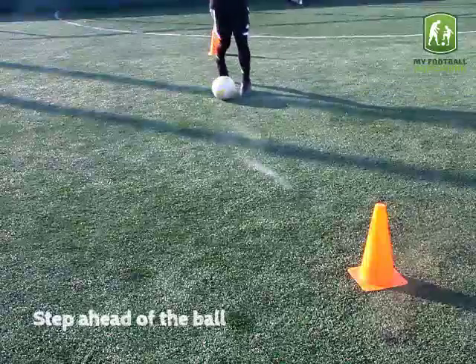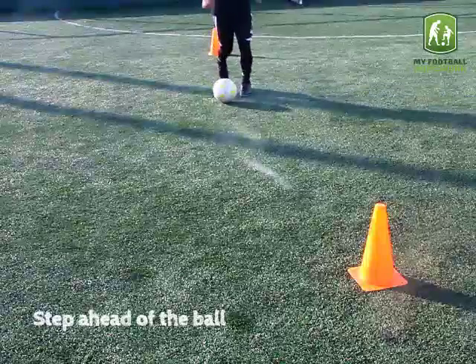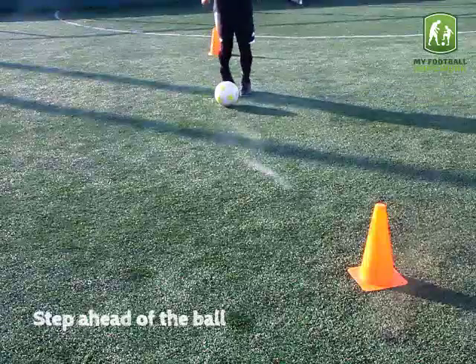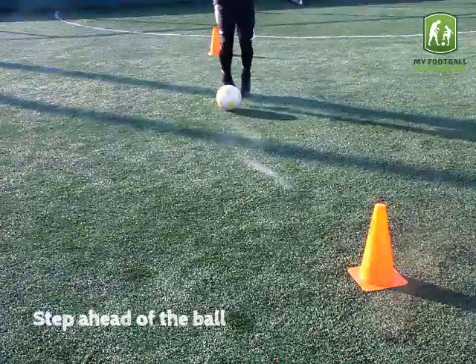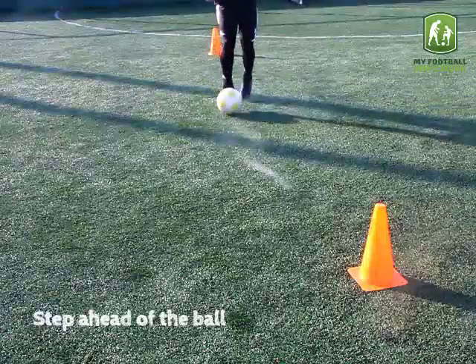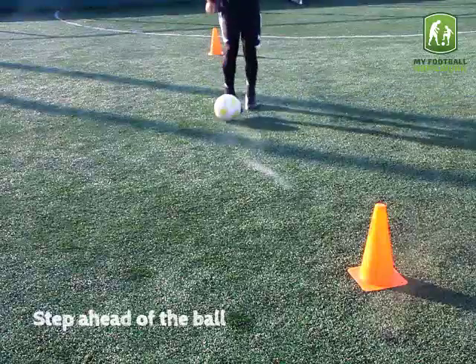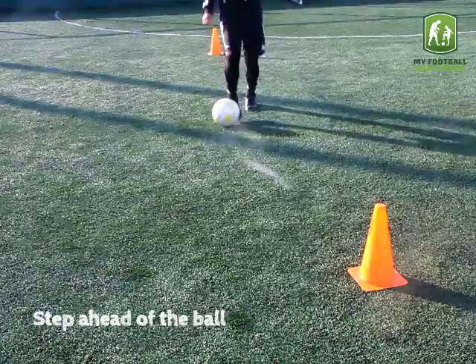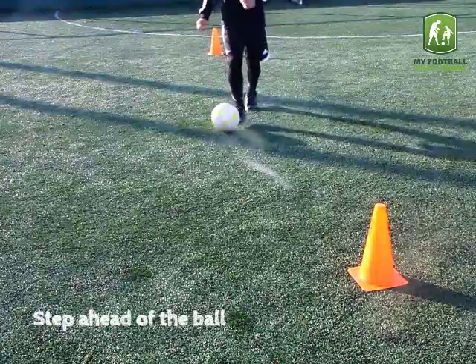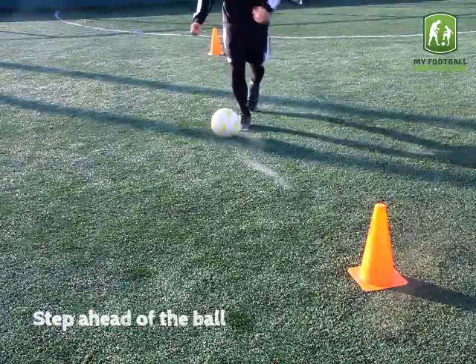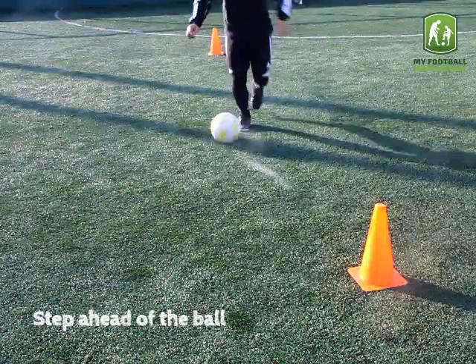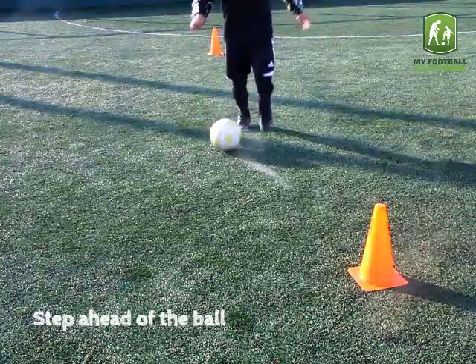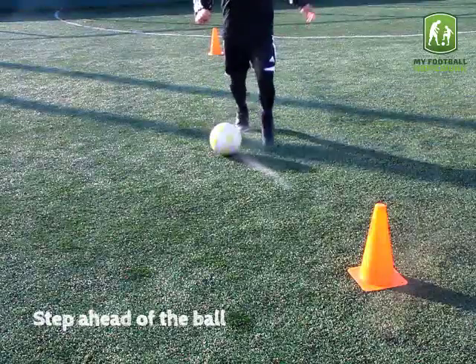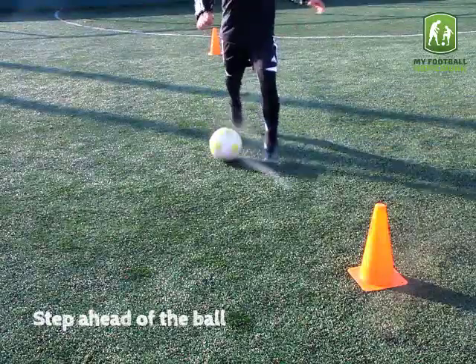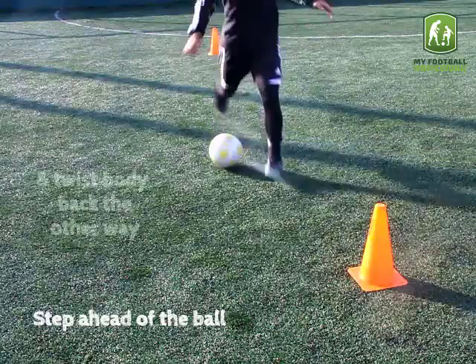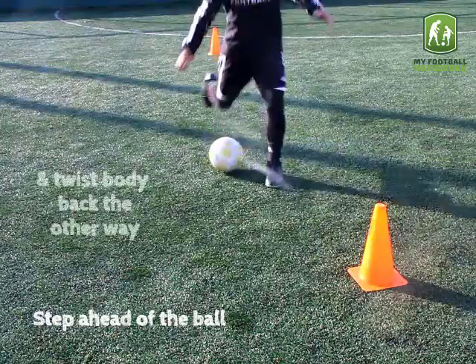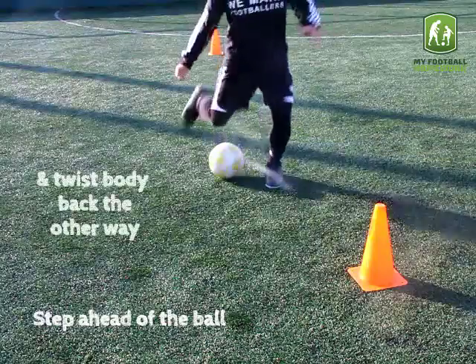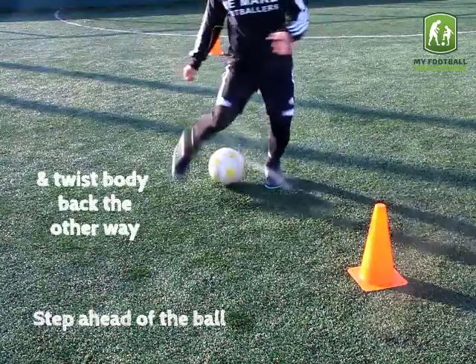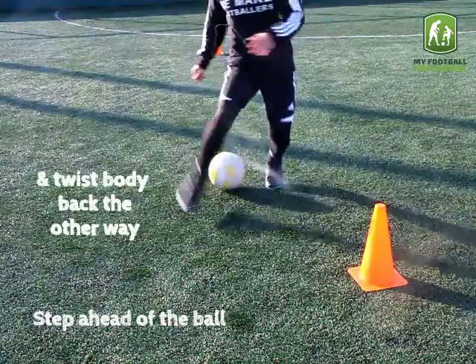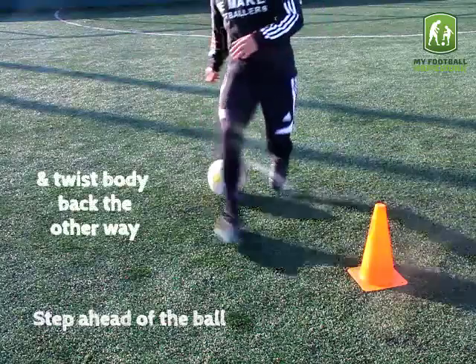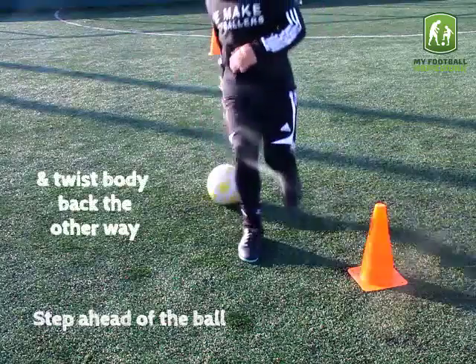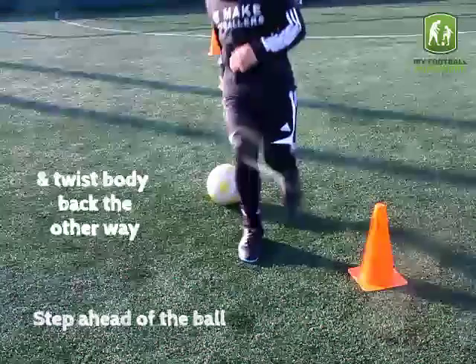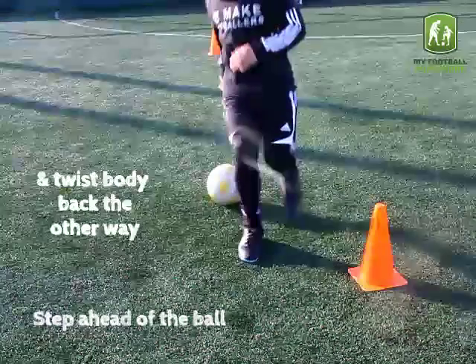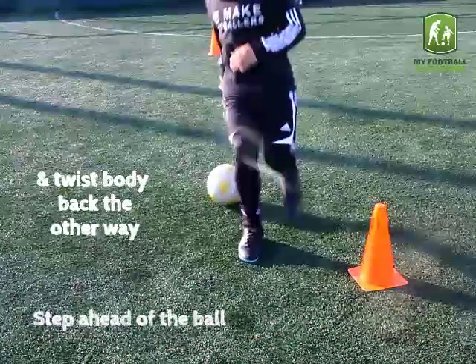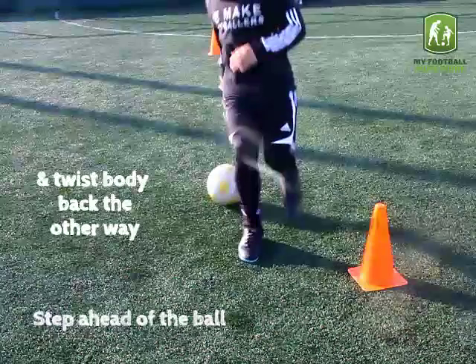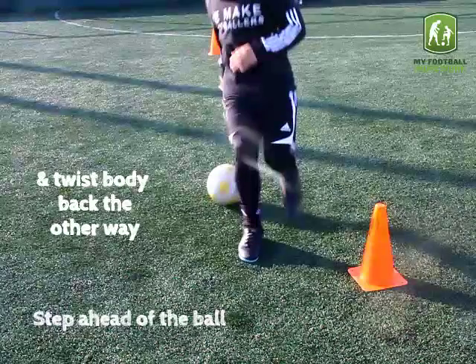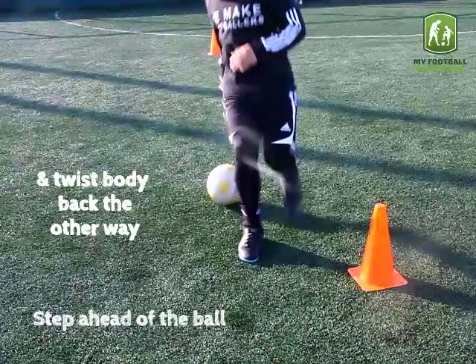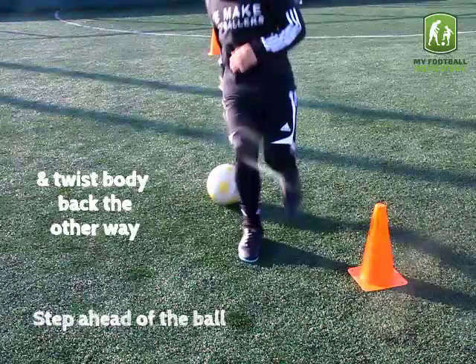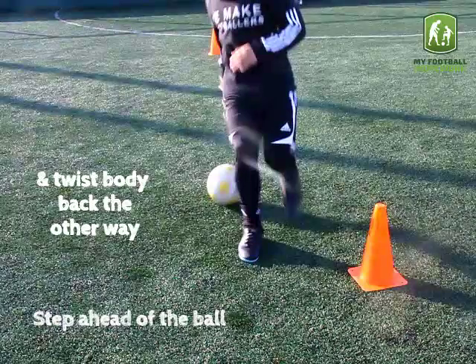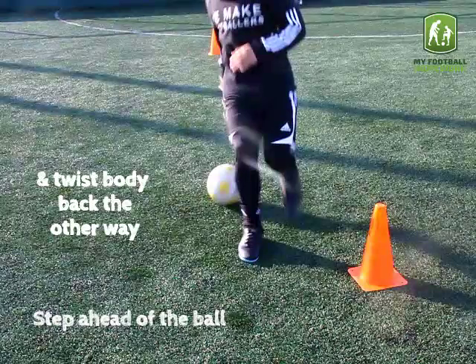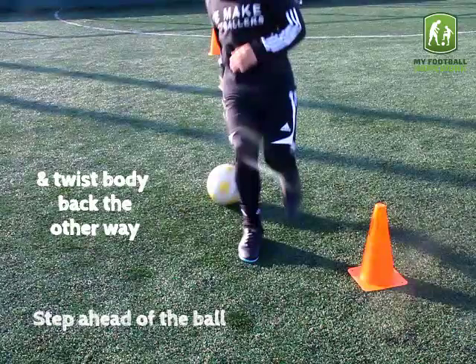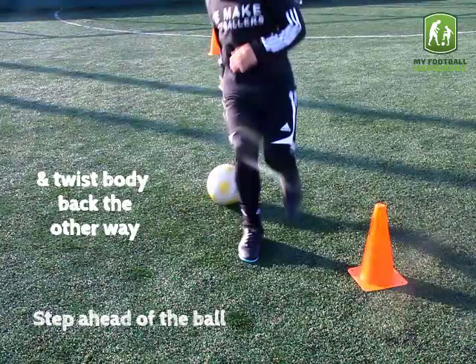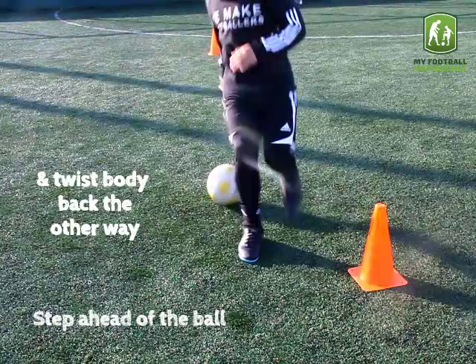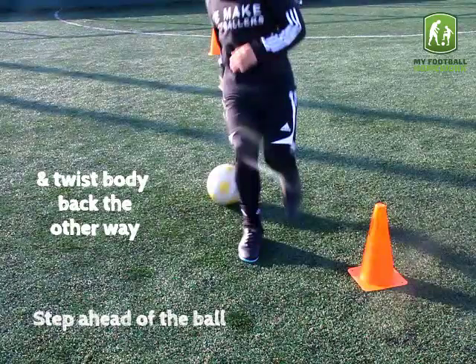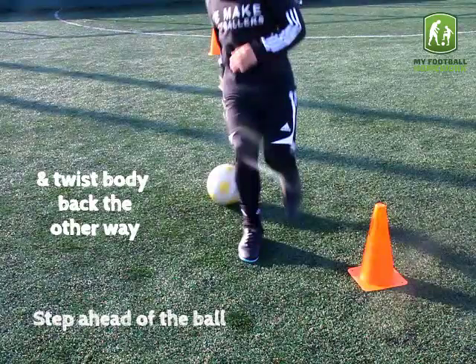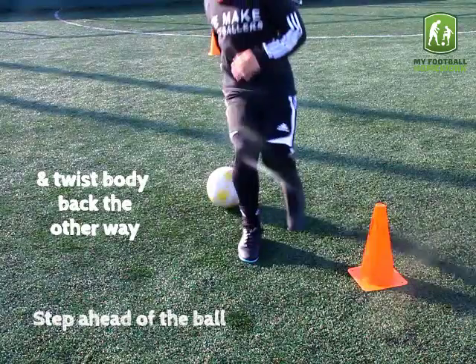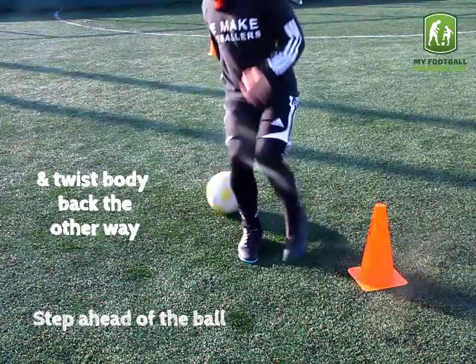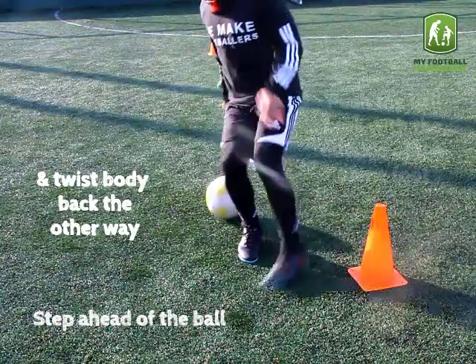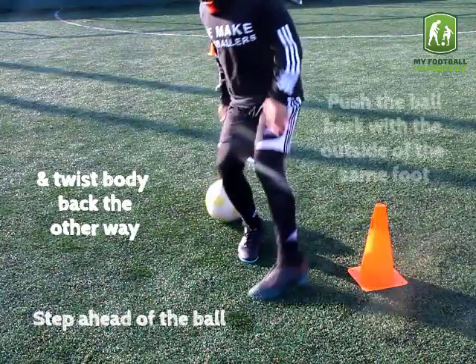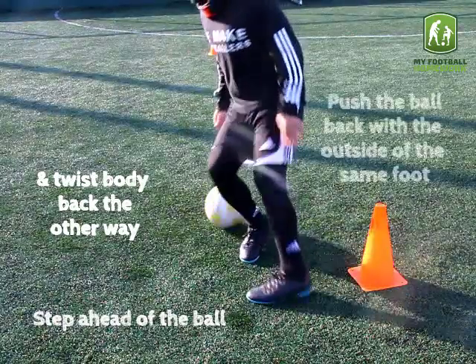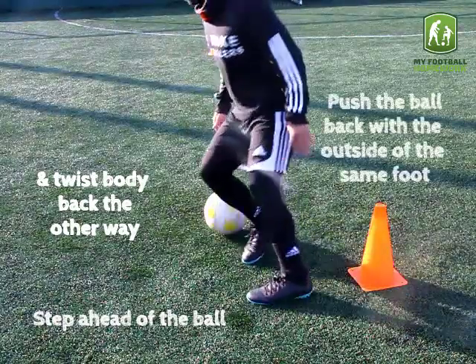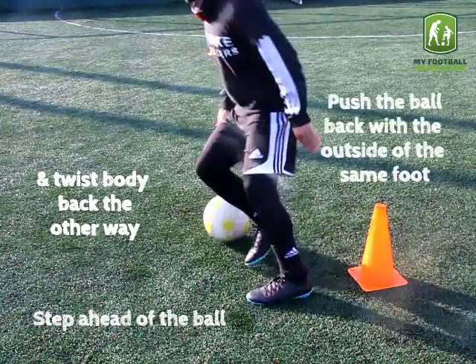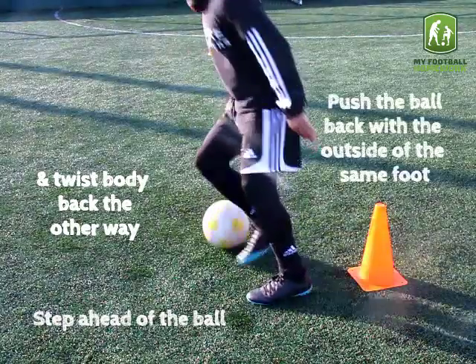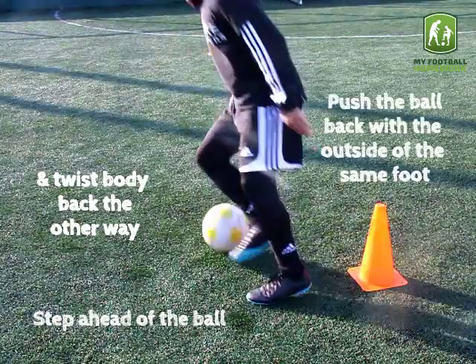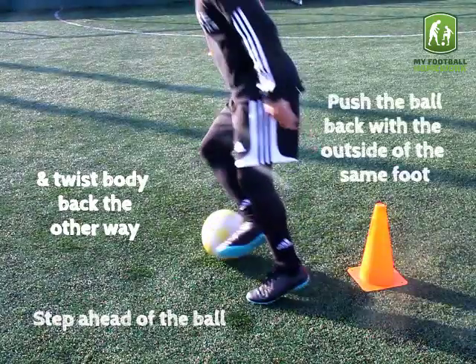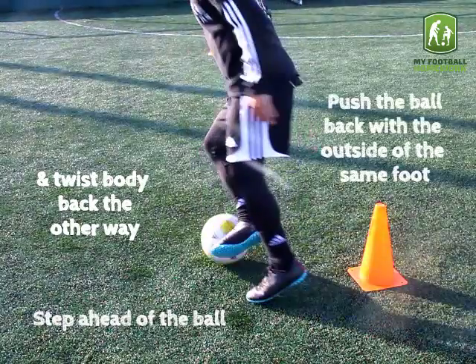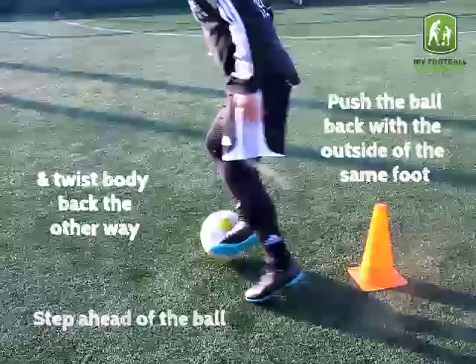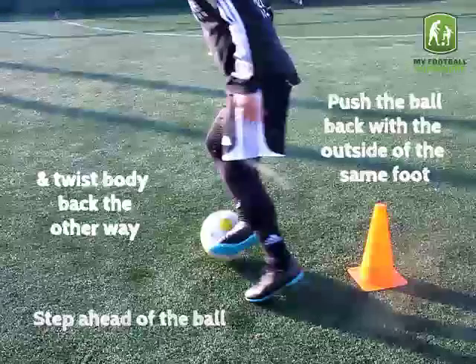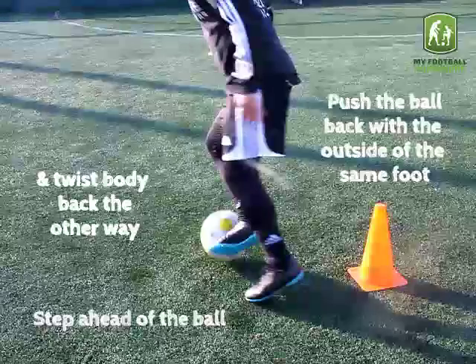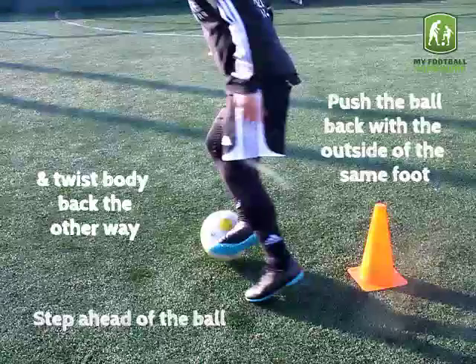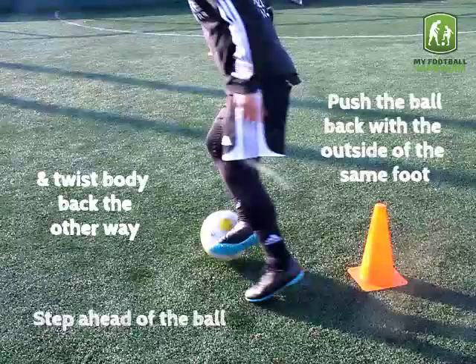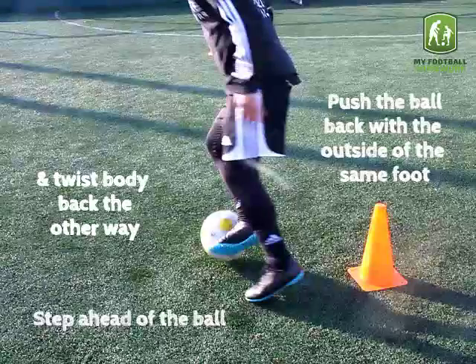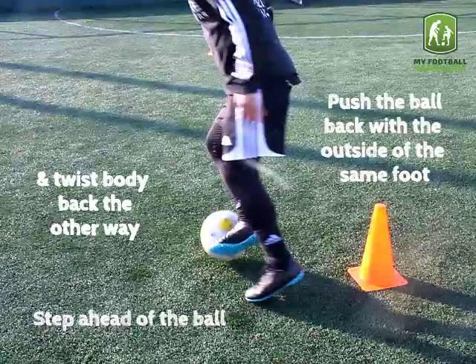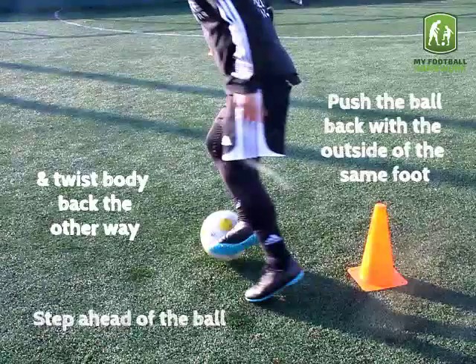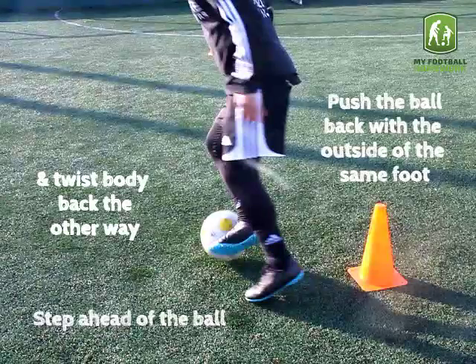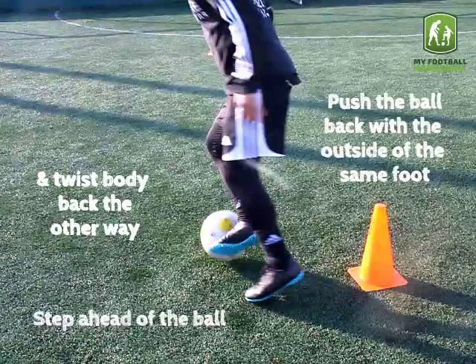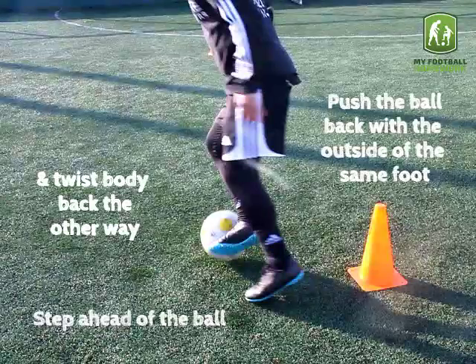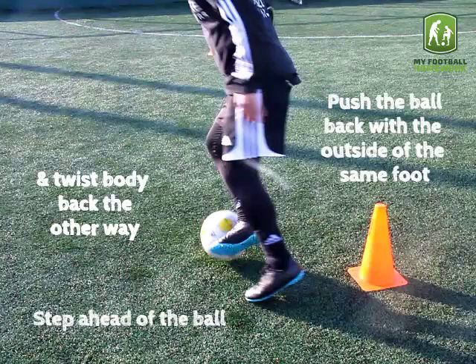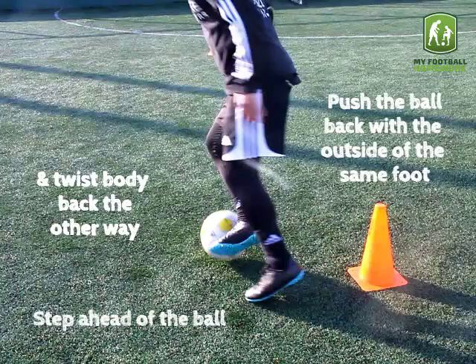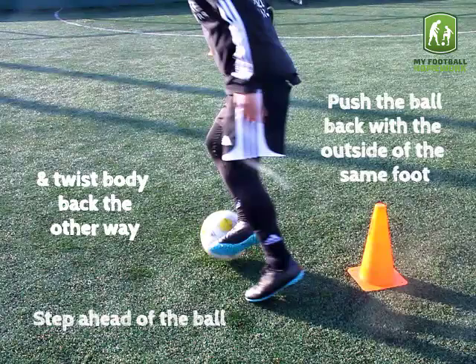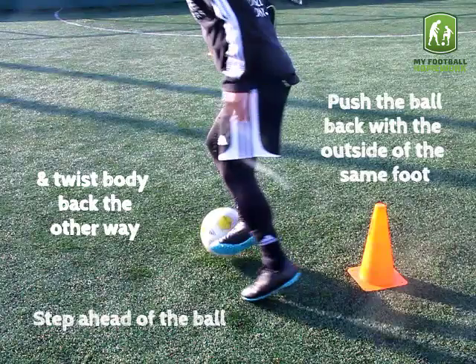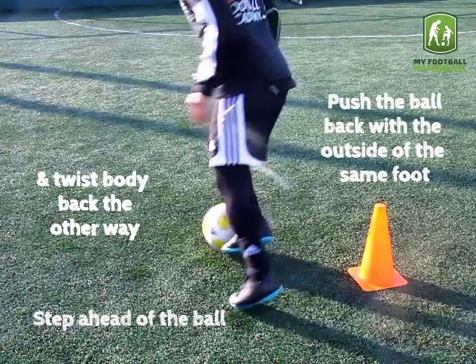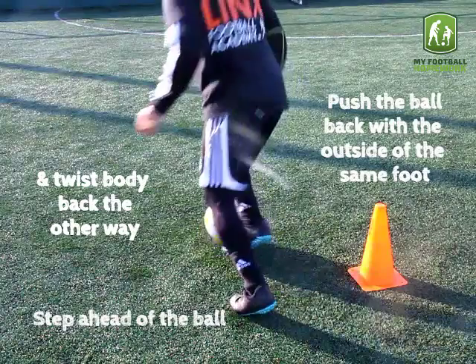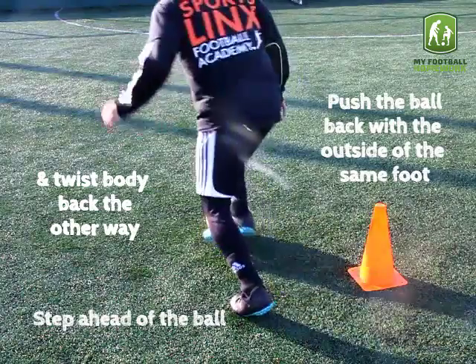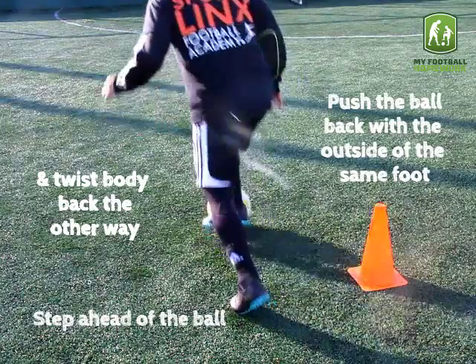Step ahead of the ball and twist your body back the other way. Push the ball back with the outside of the same foot.